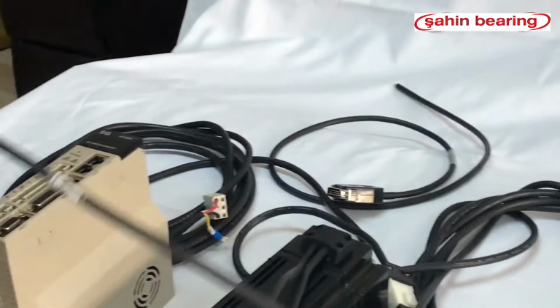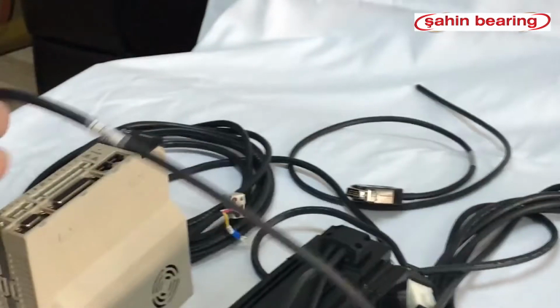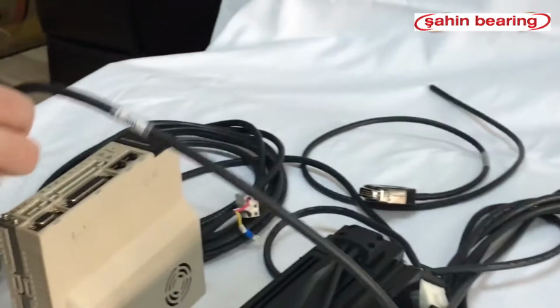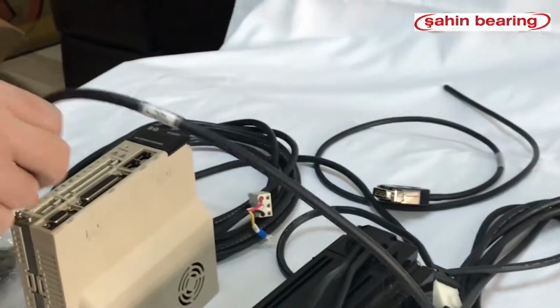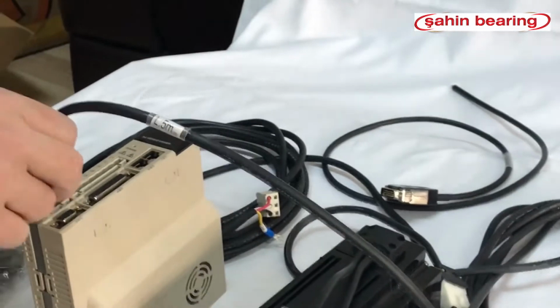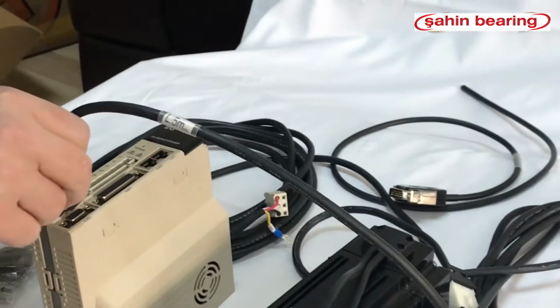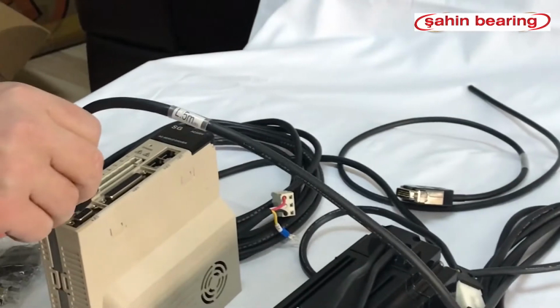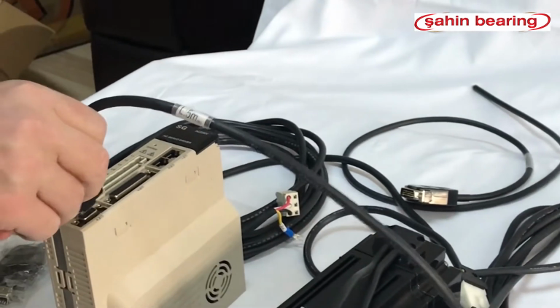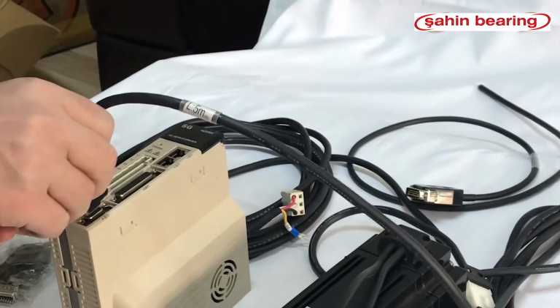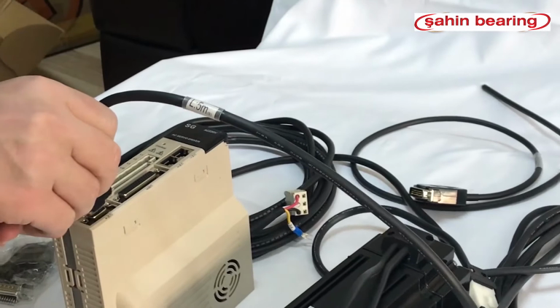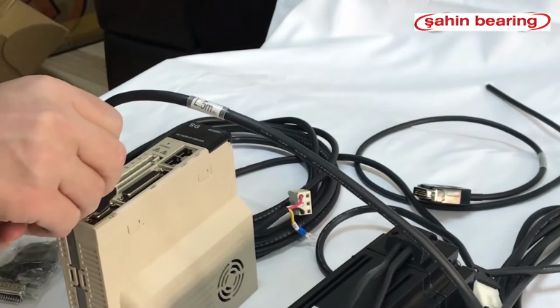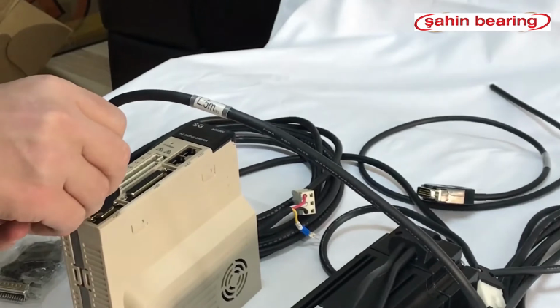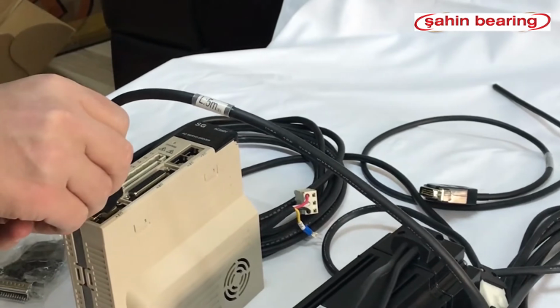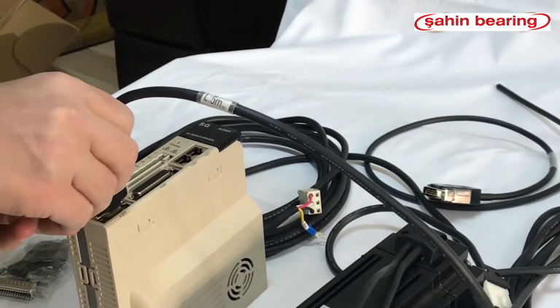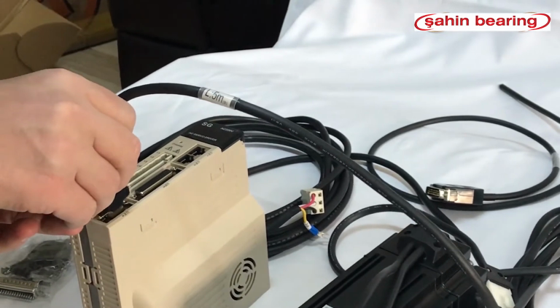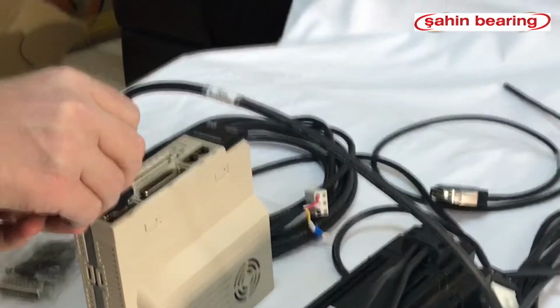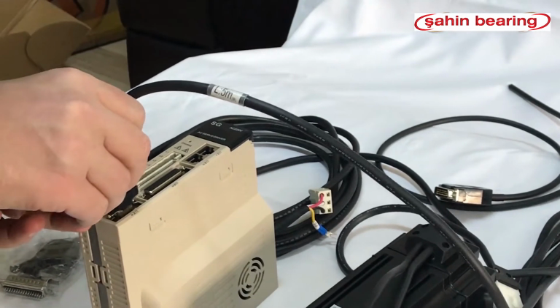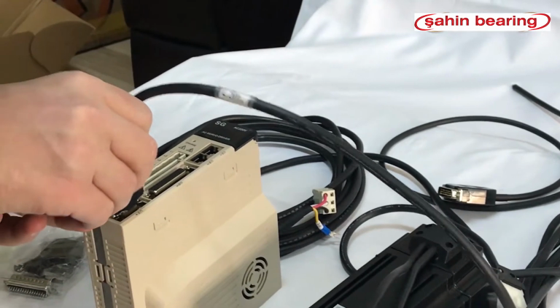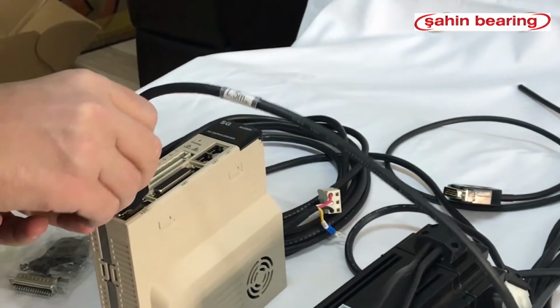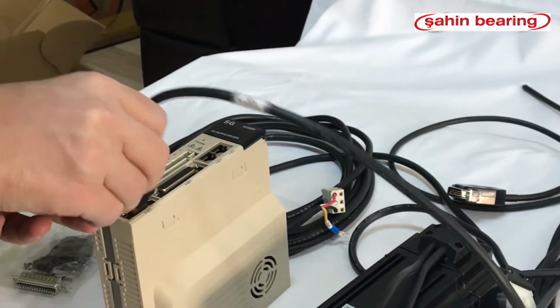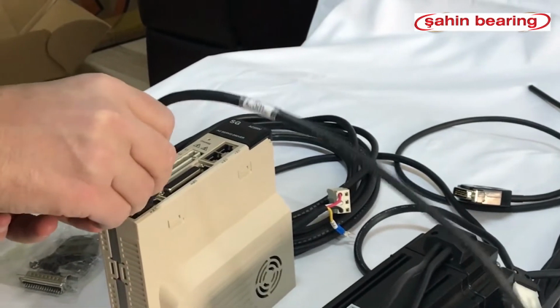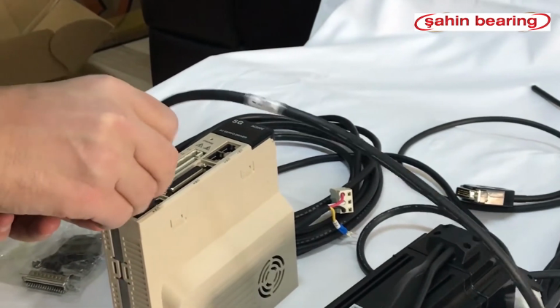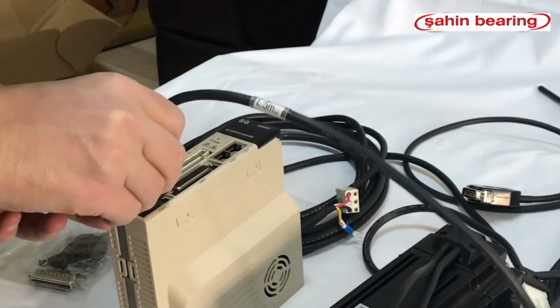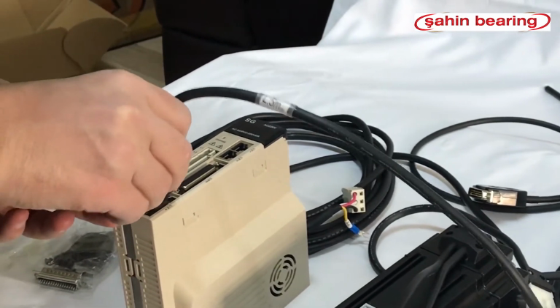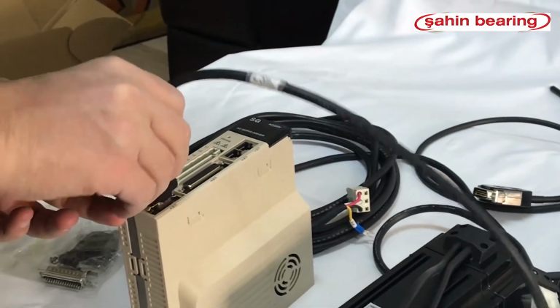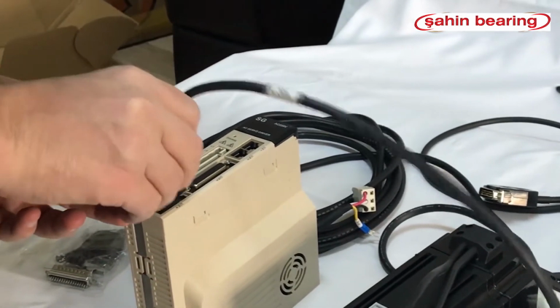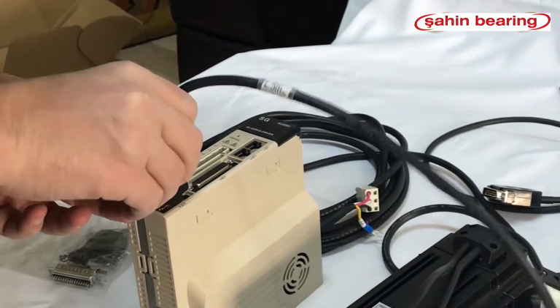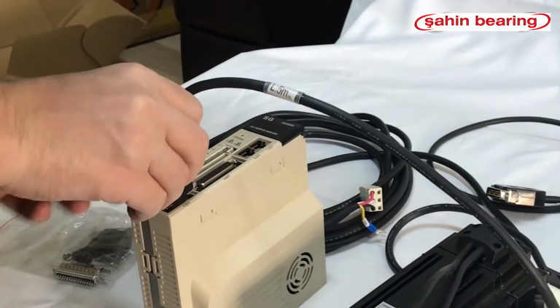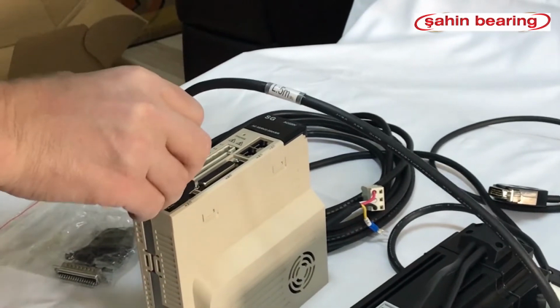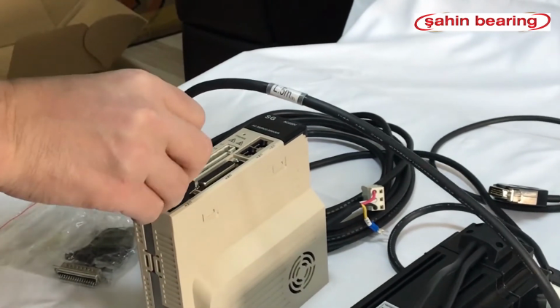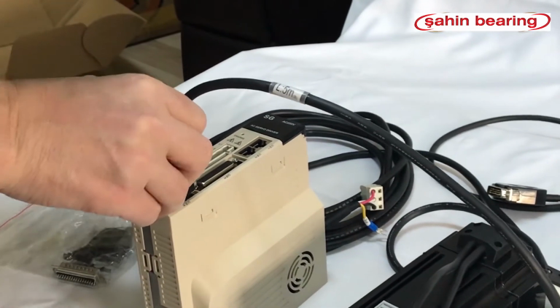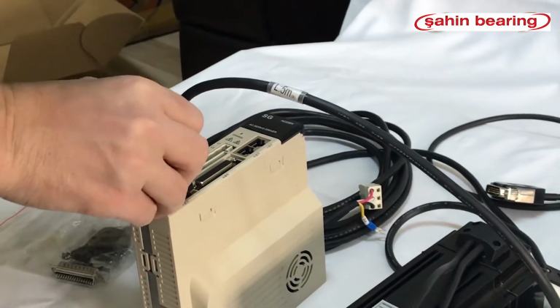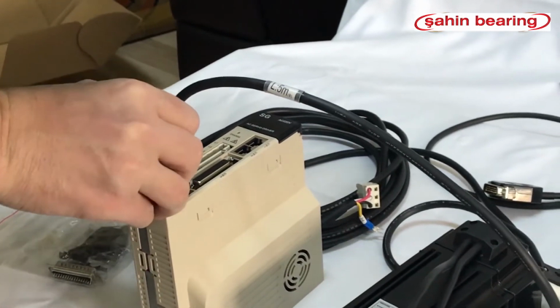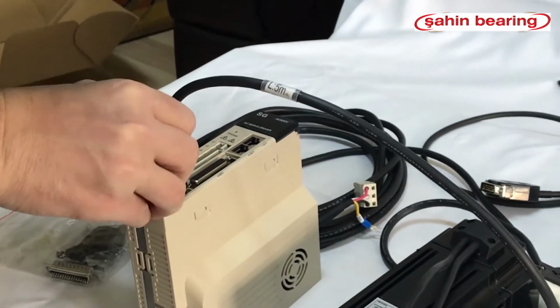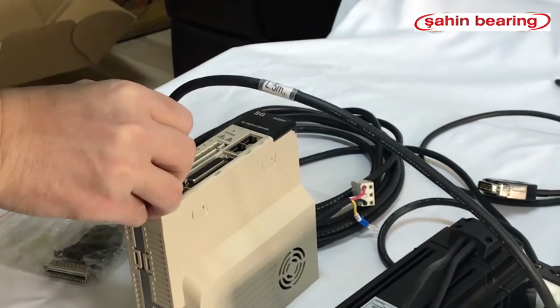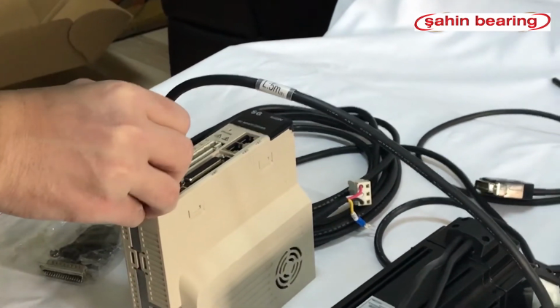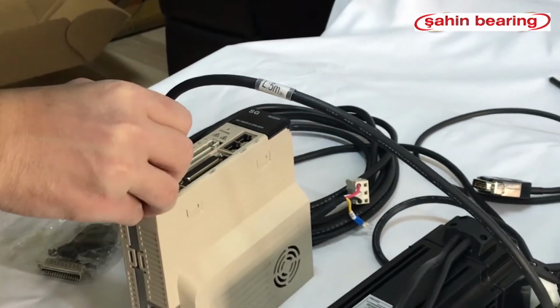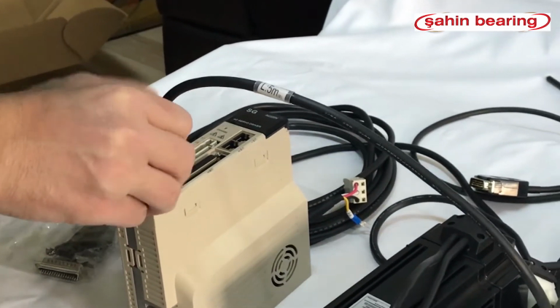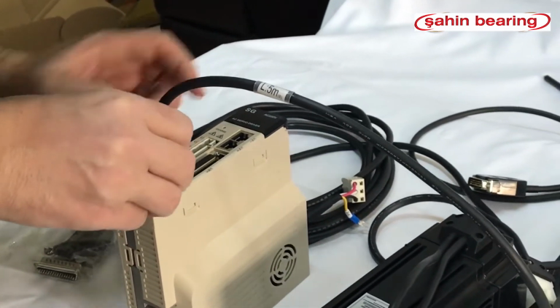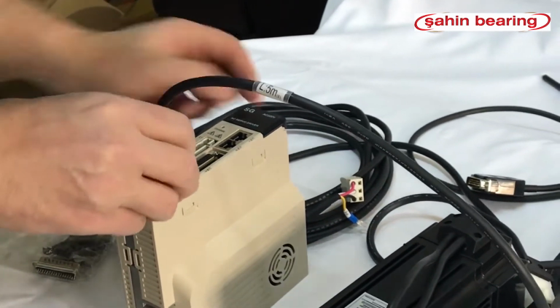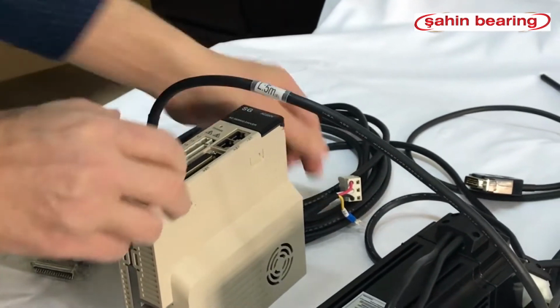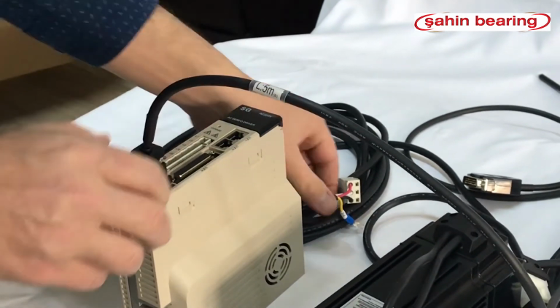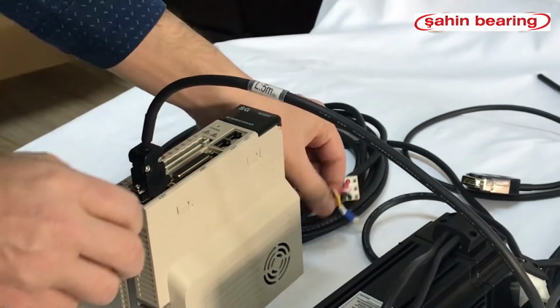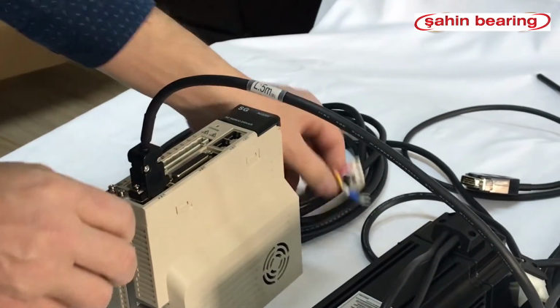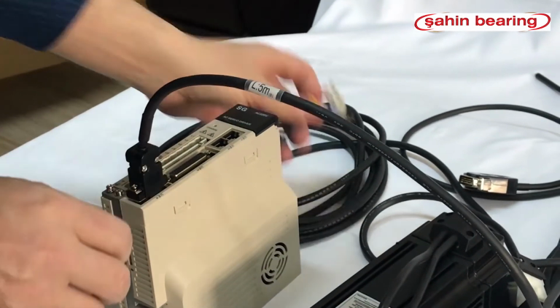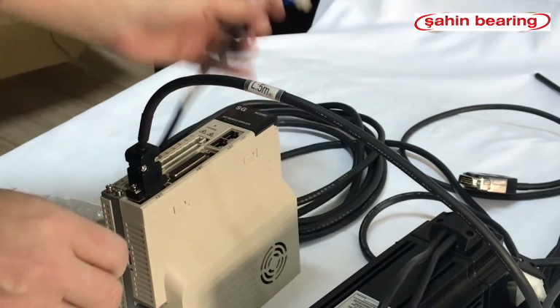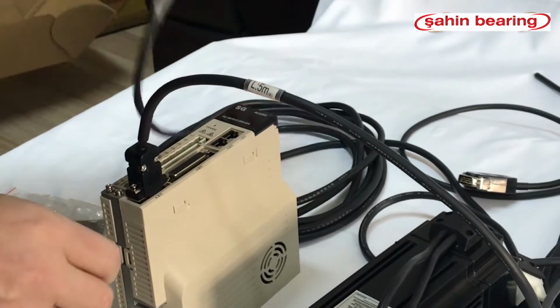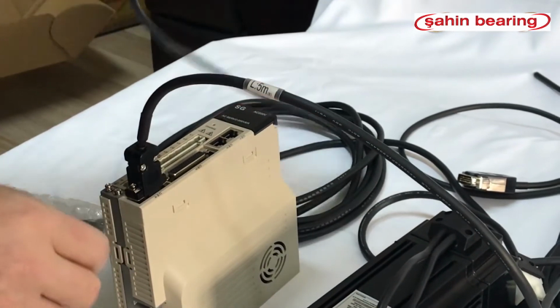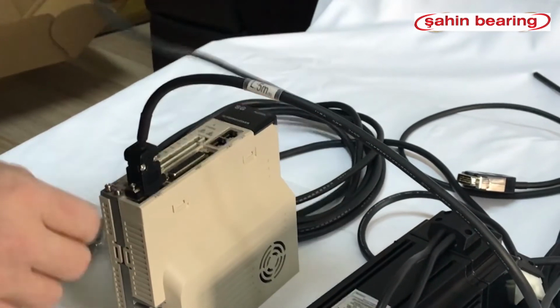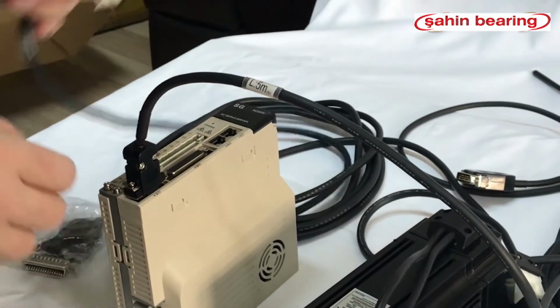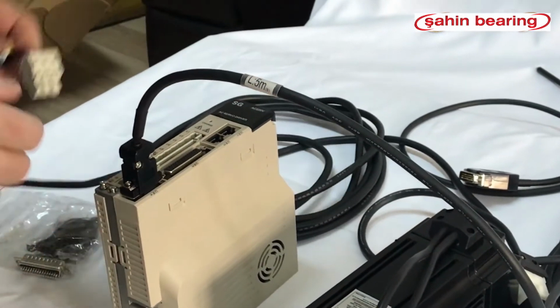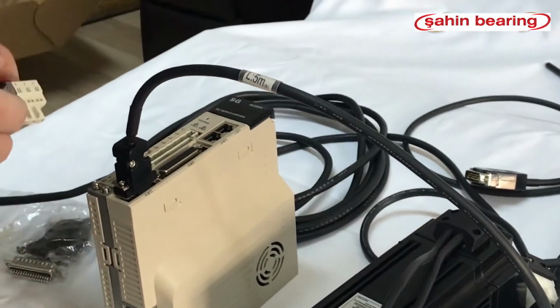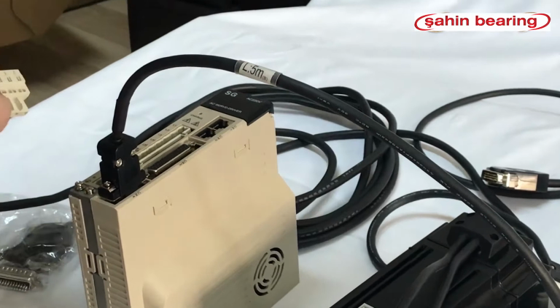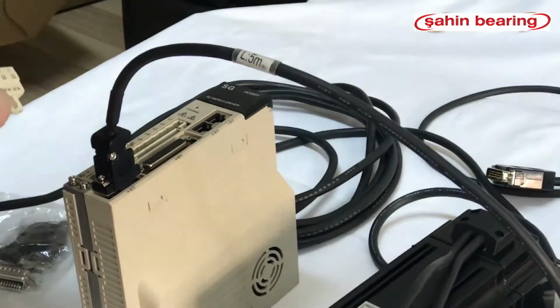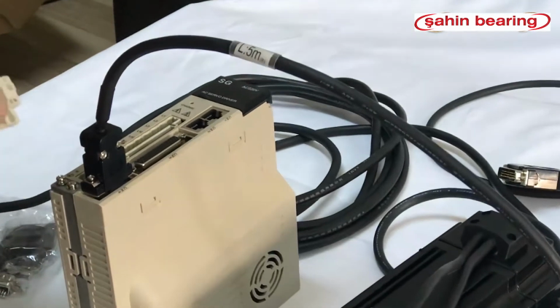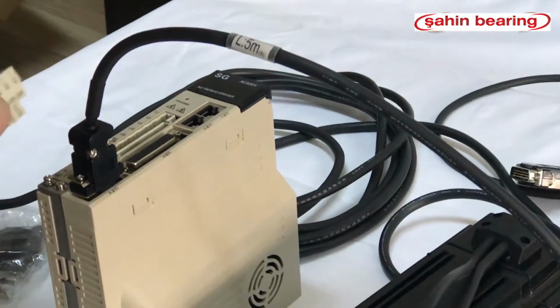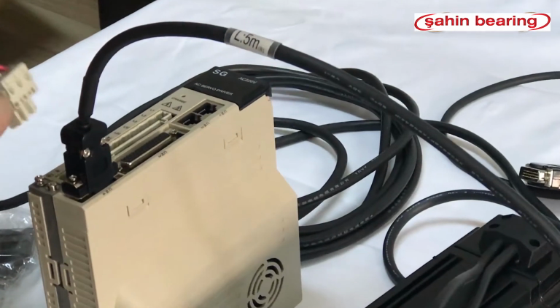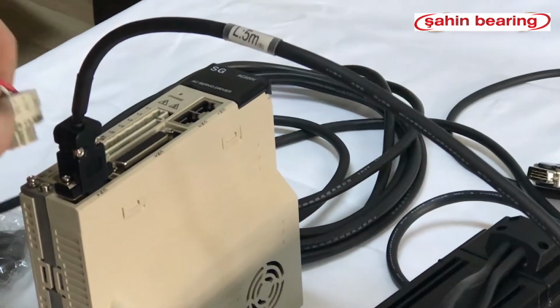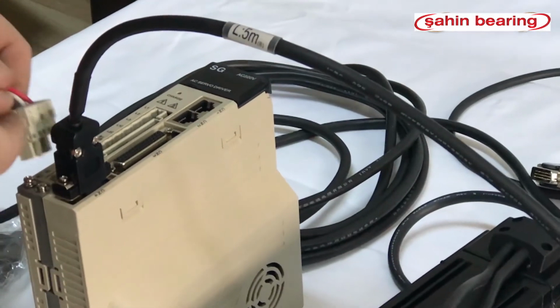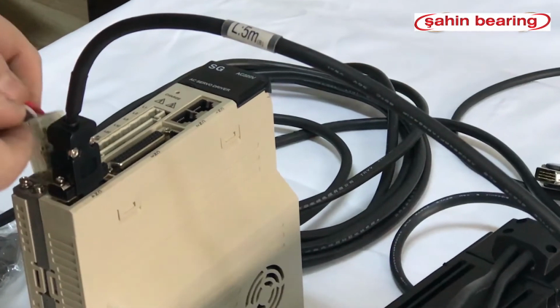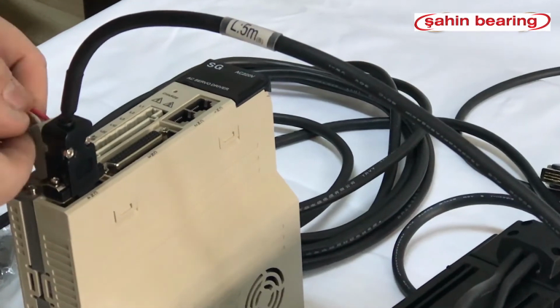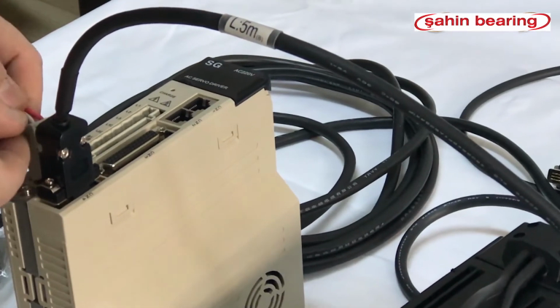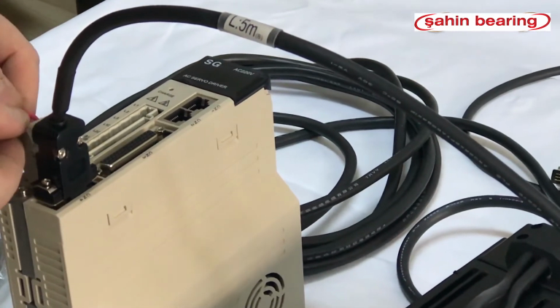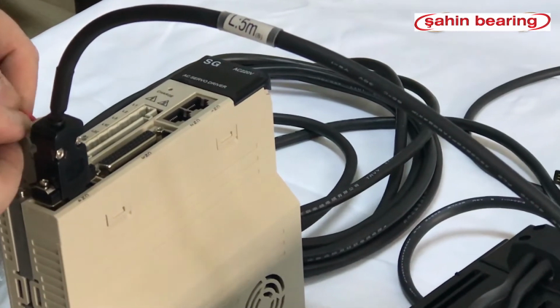We connect the encoder cable to the drive, then connect the motor cable to the drive.